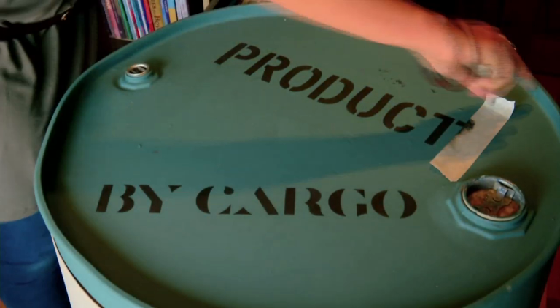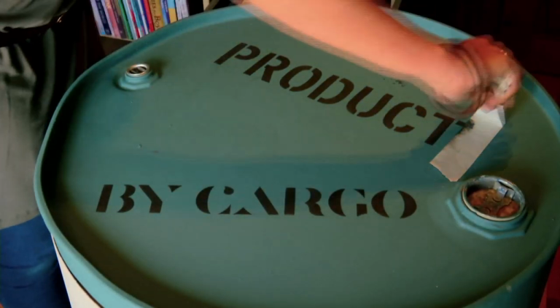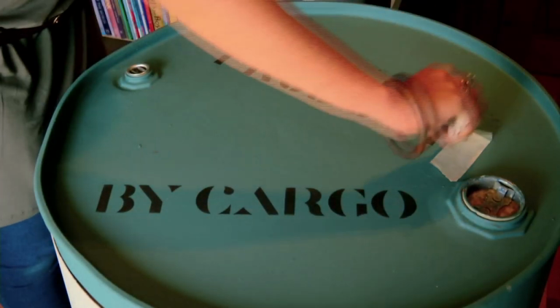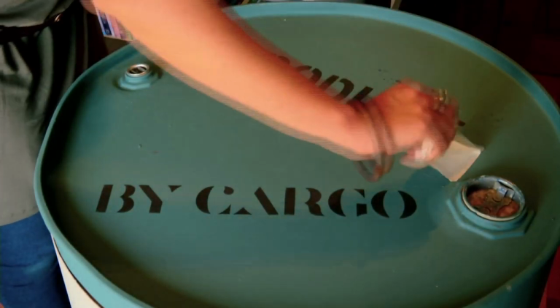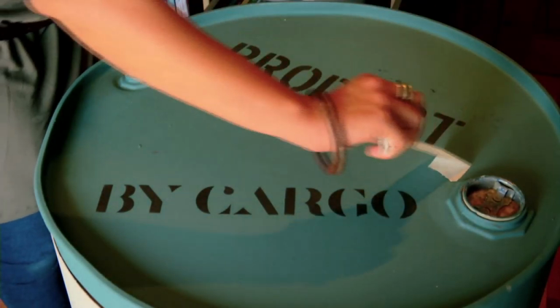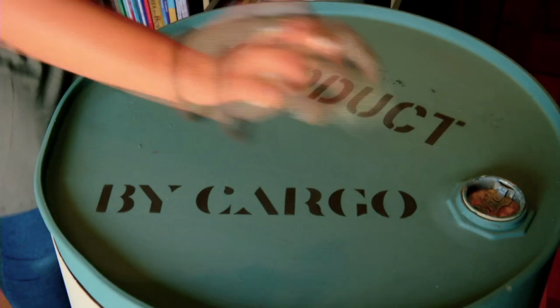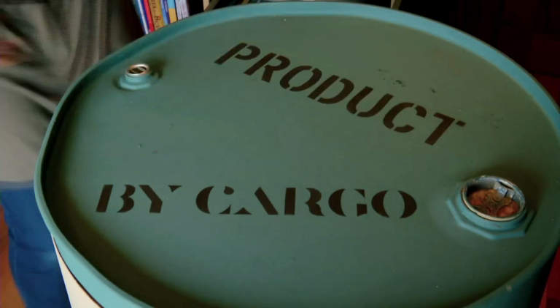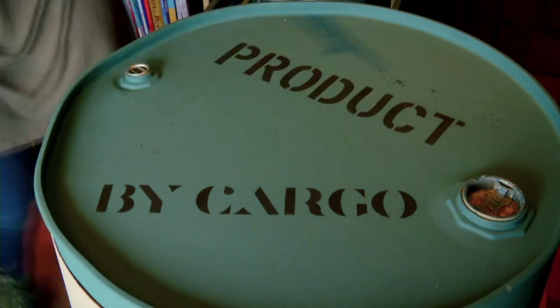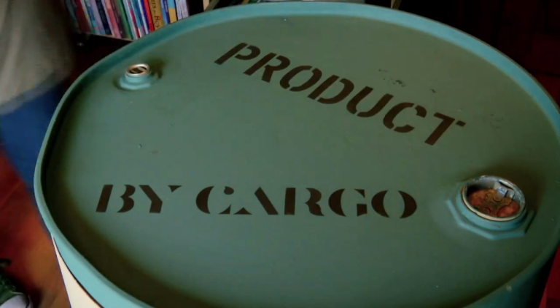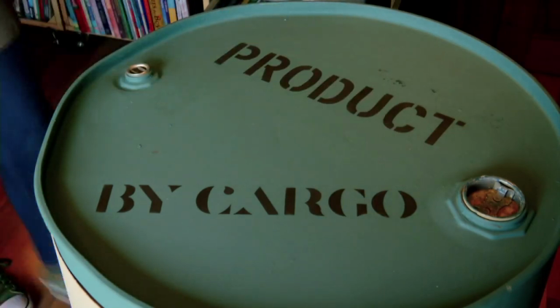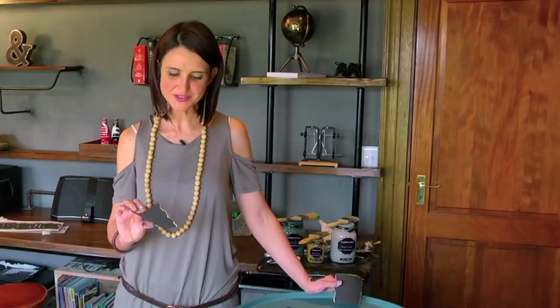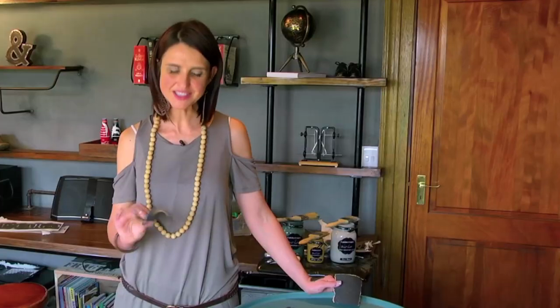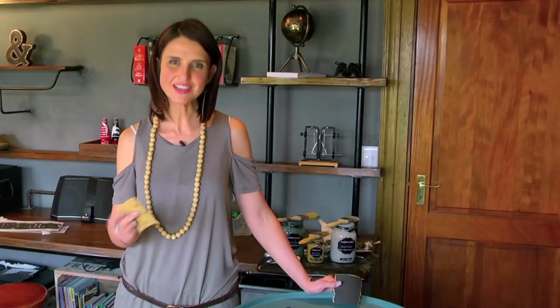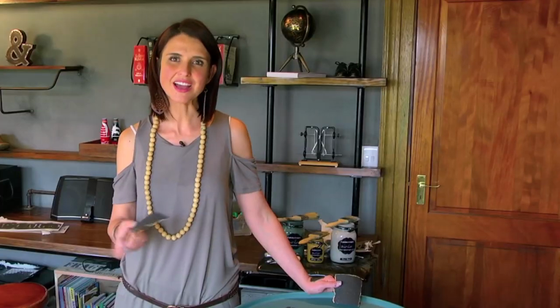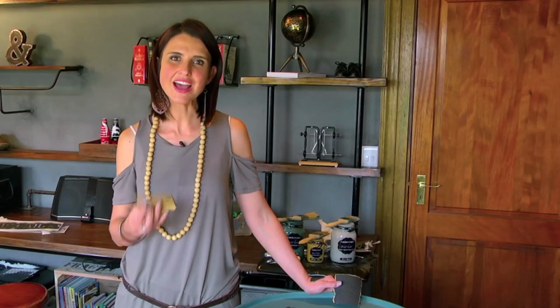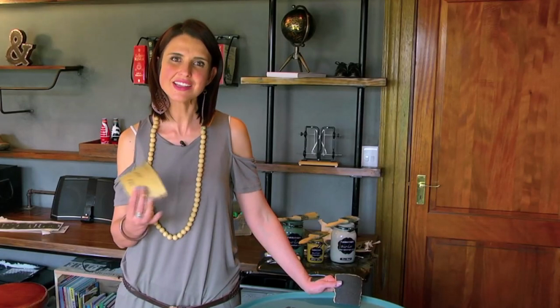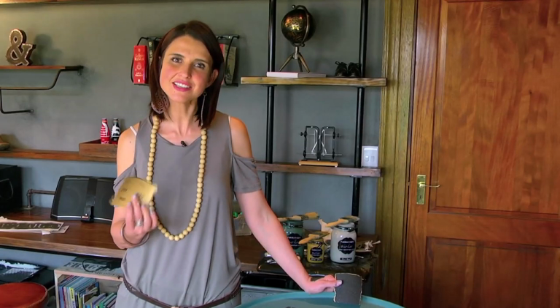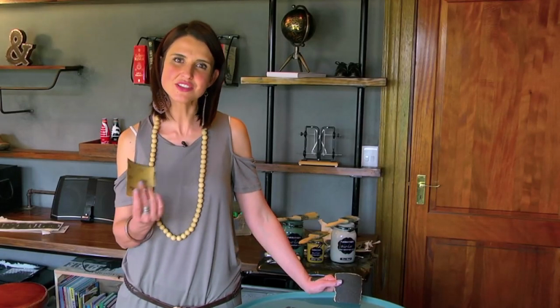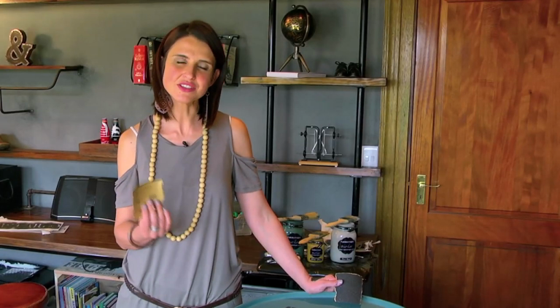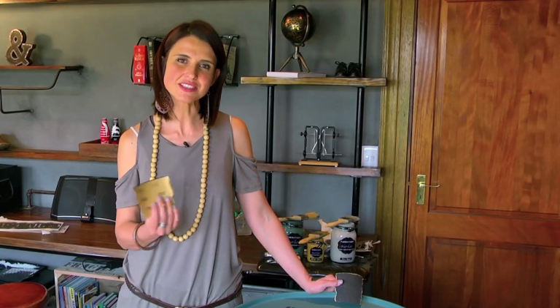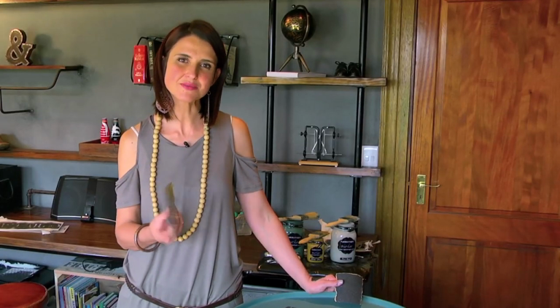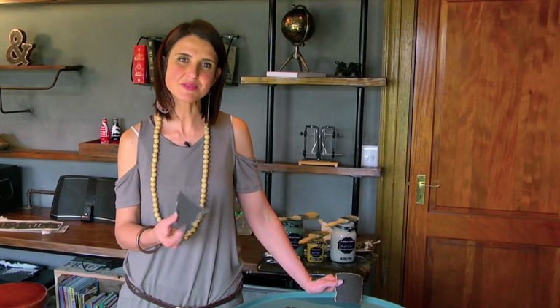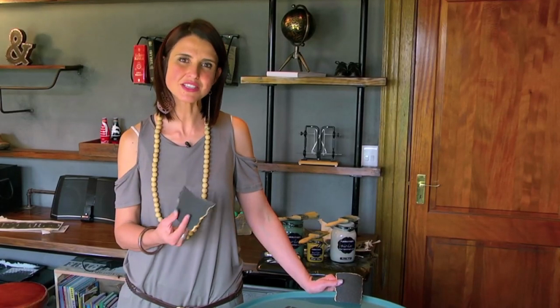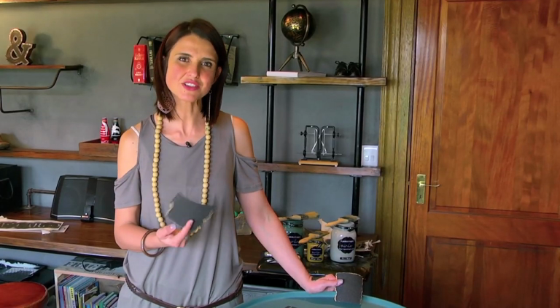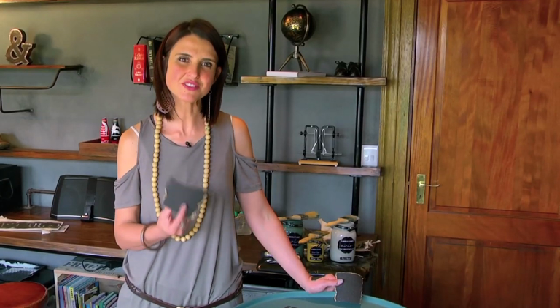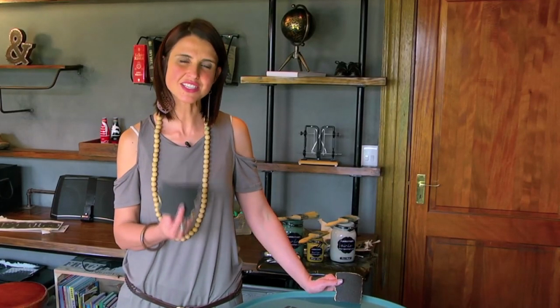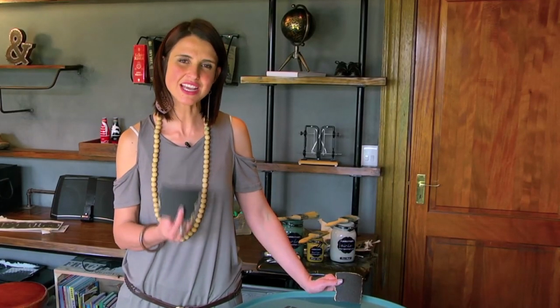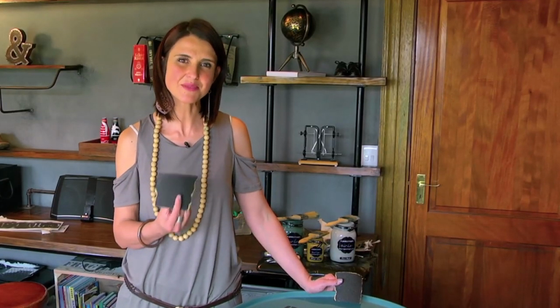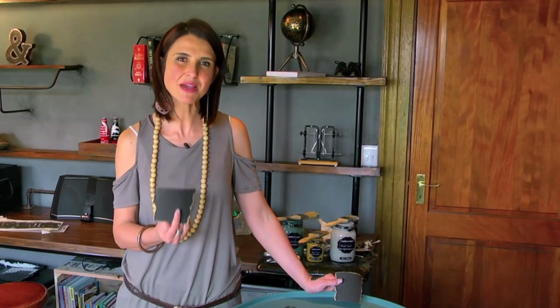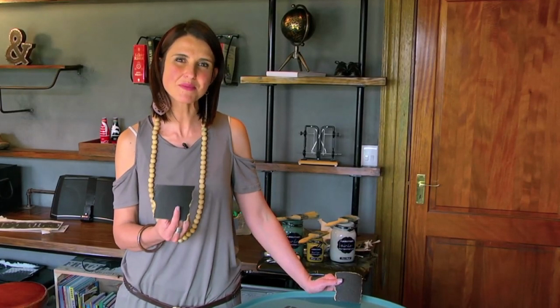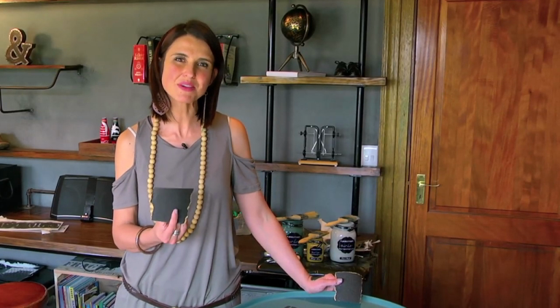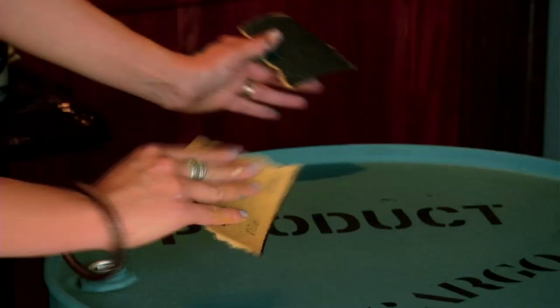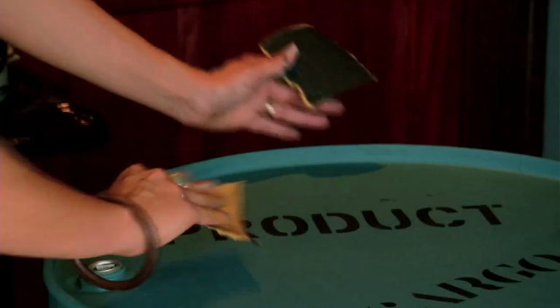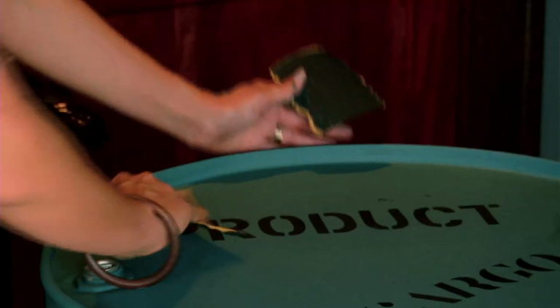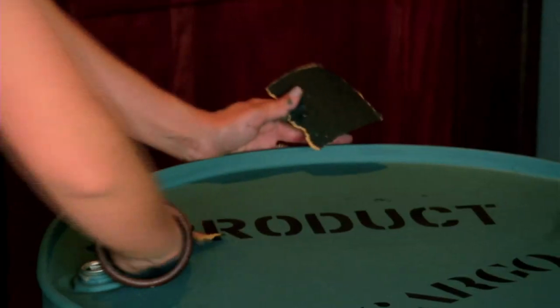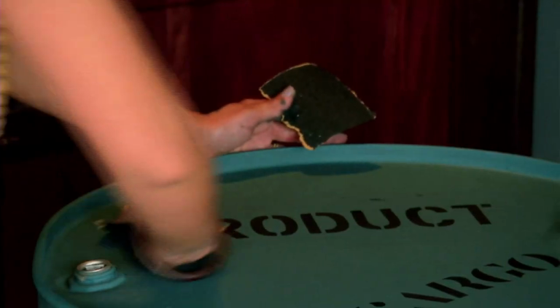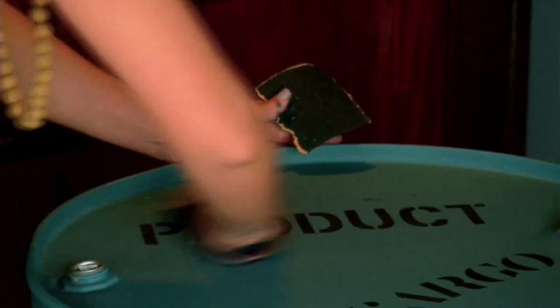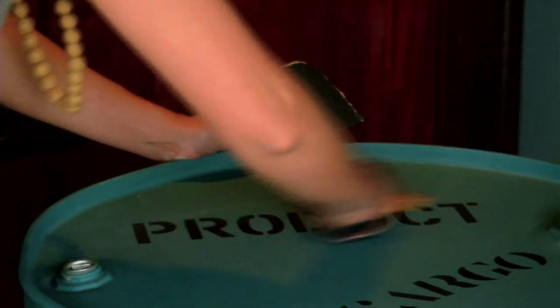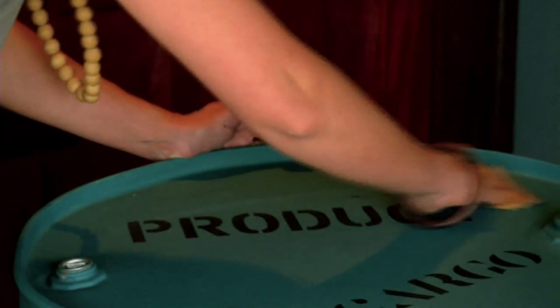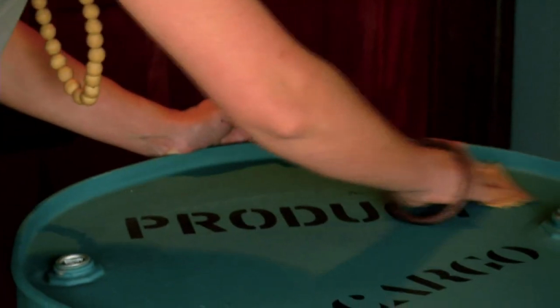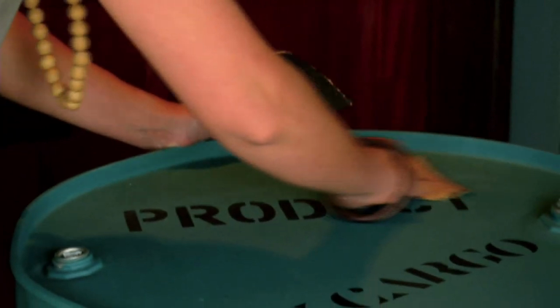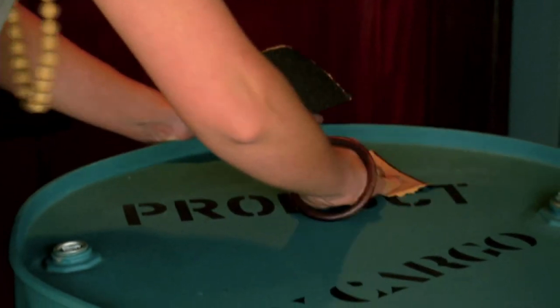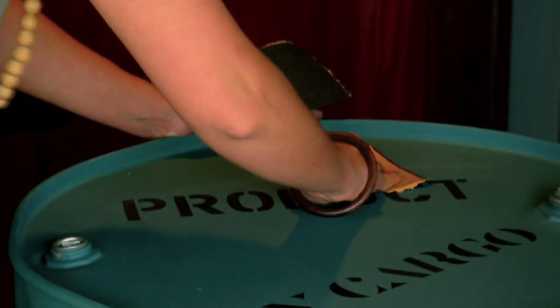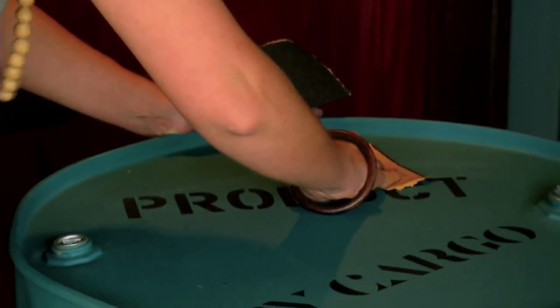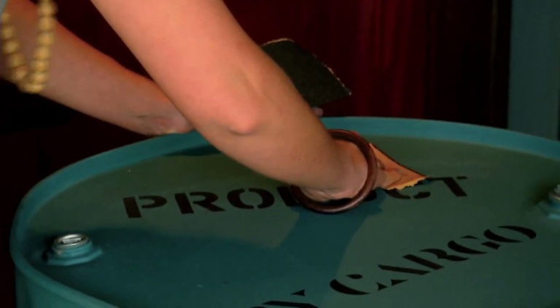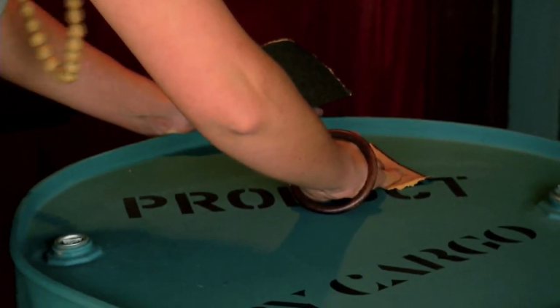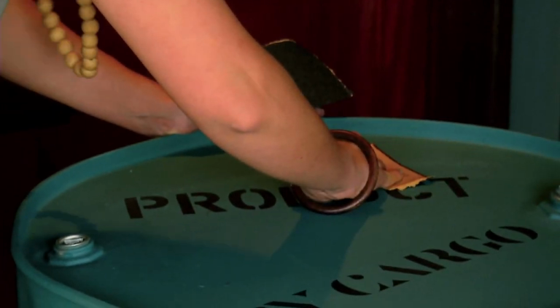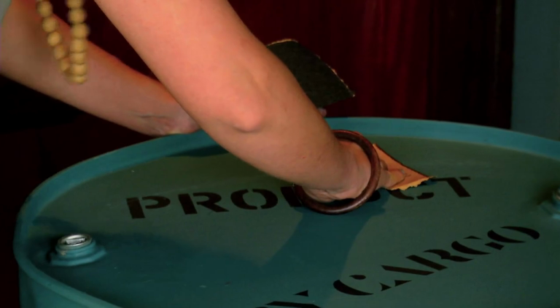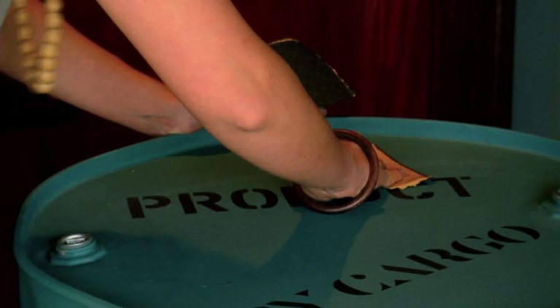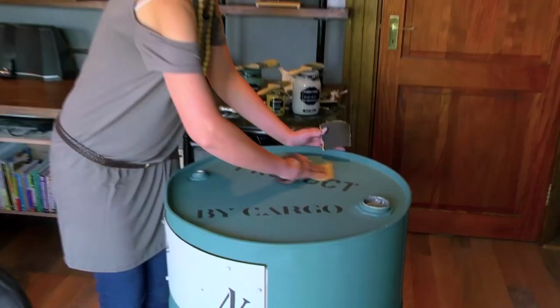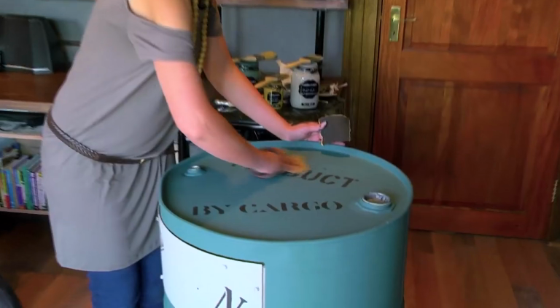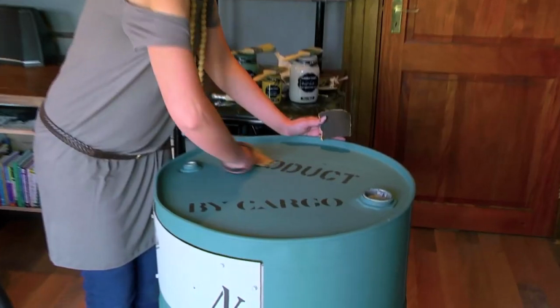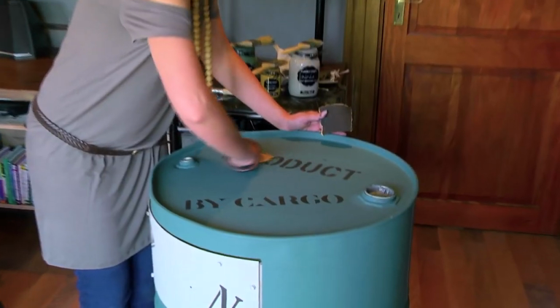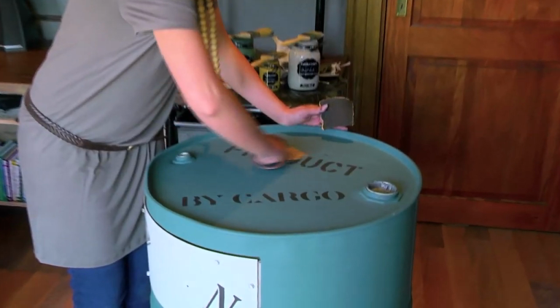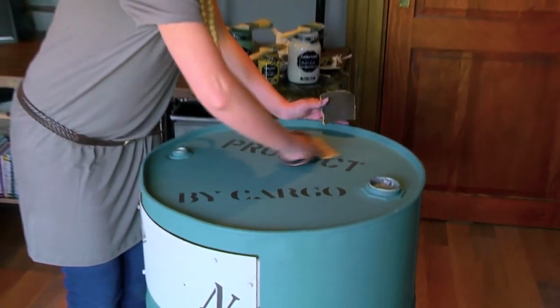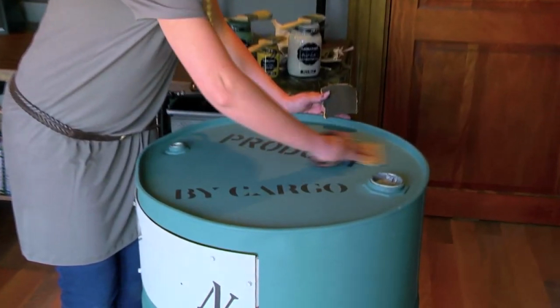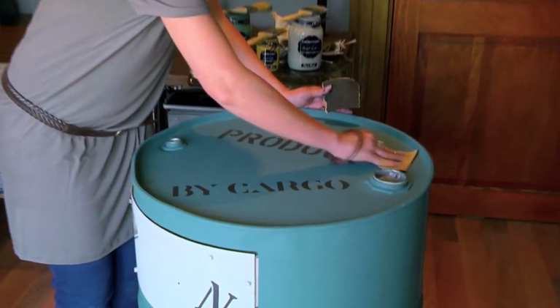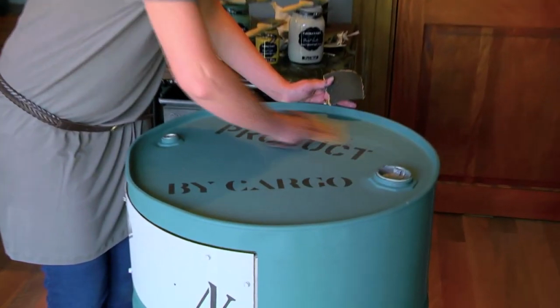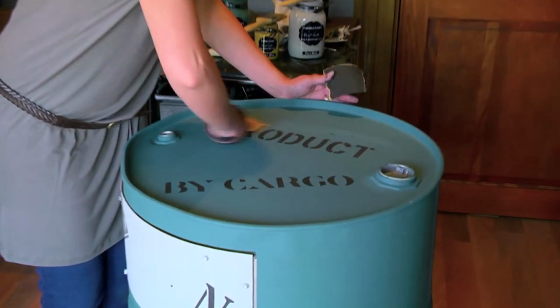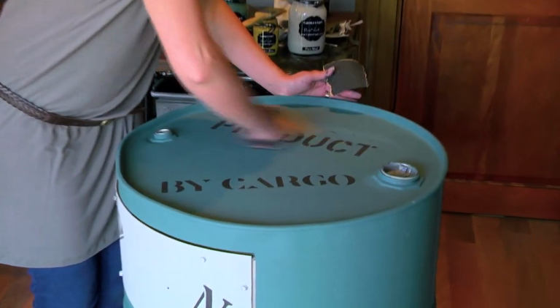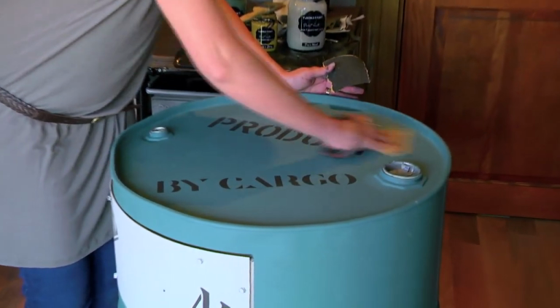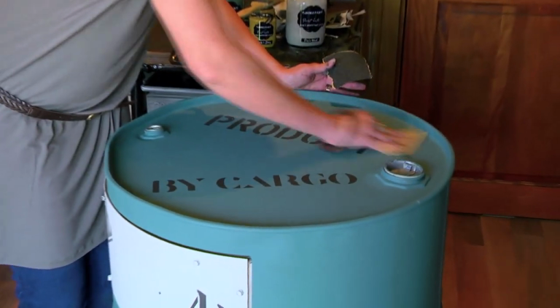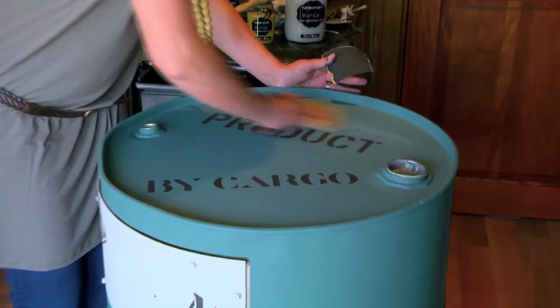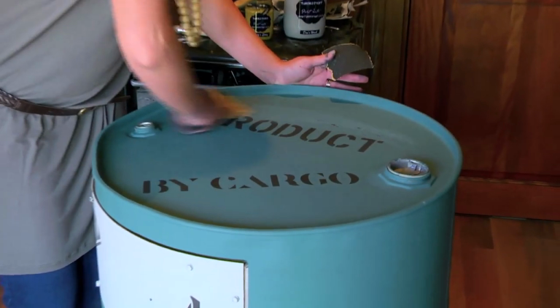Next, I'll be using an 80 grit piece of sandpaper and start sanding to create a nice industrial finish.